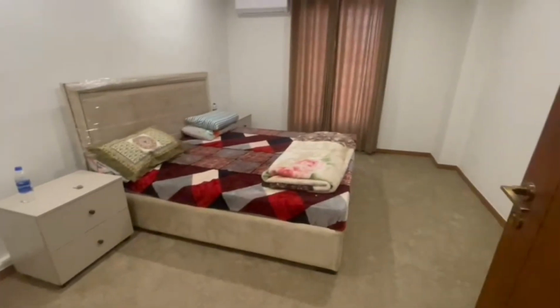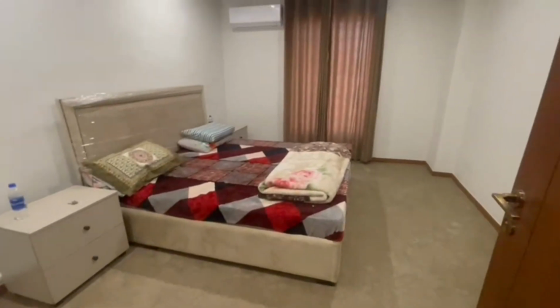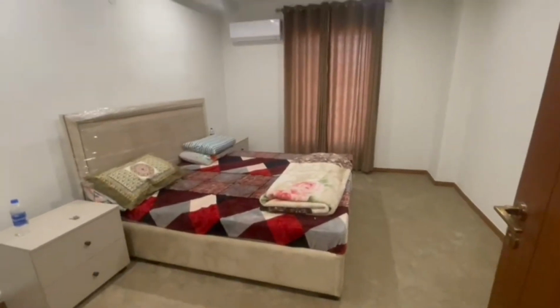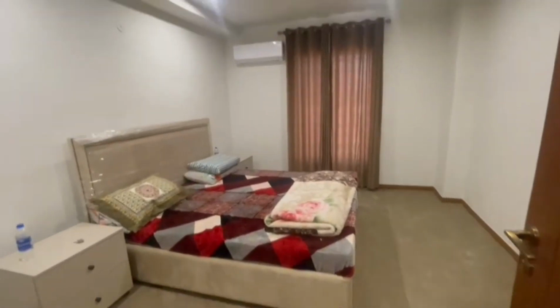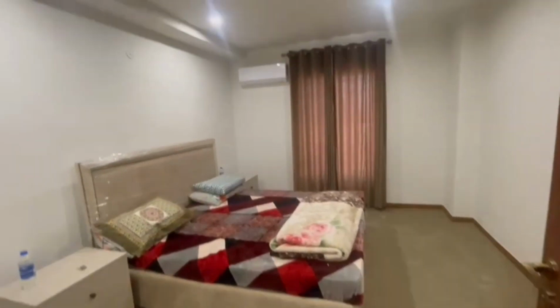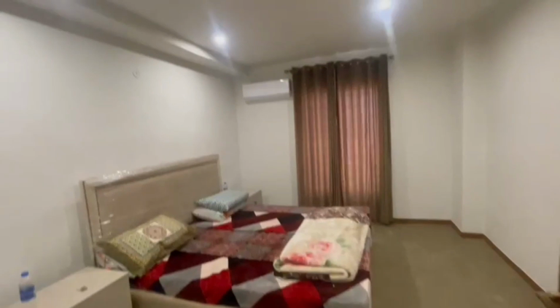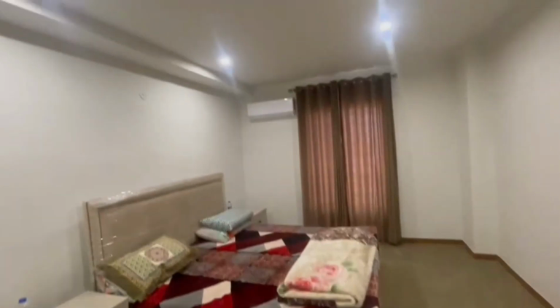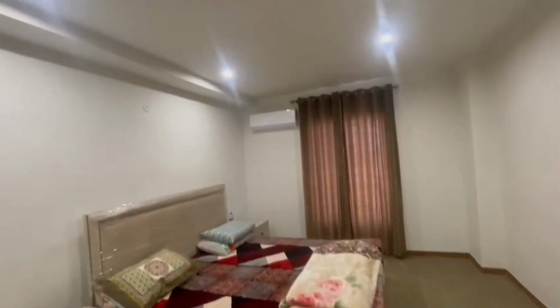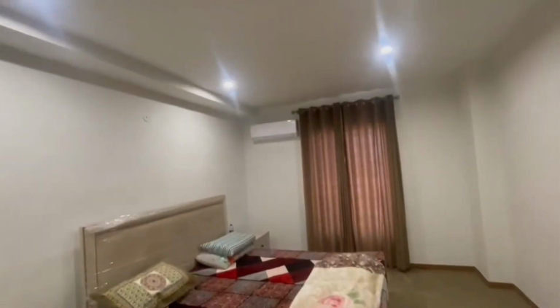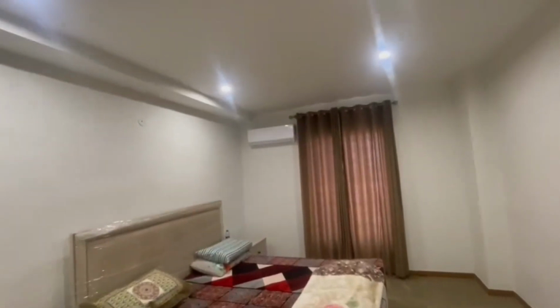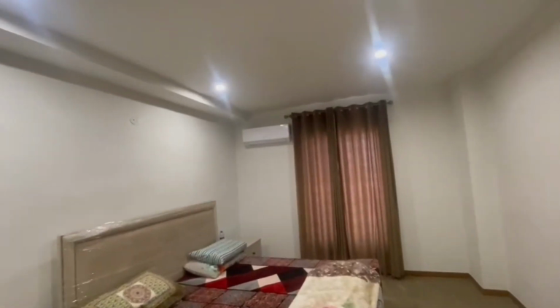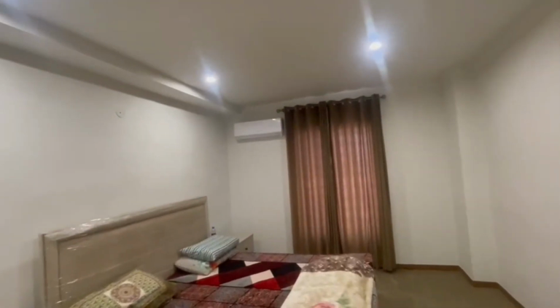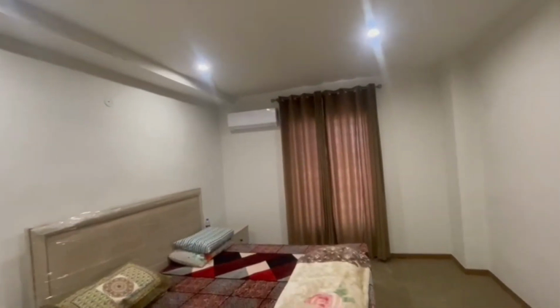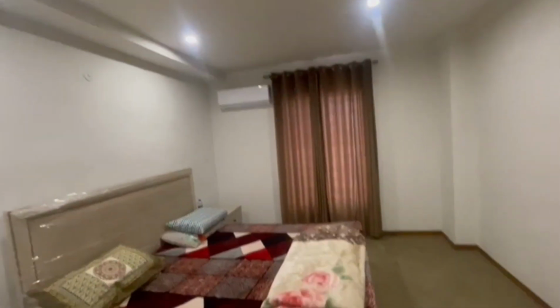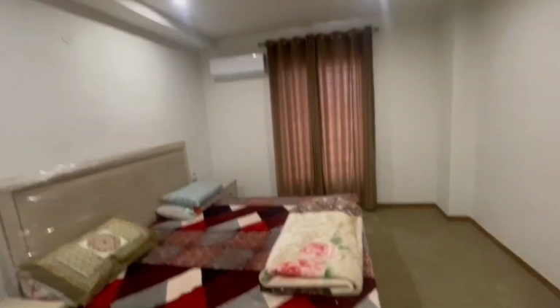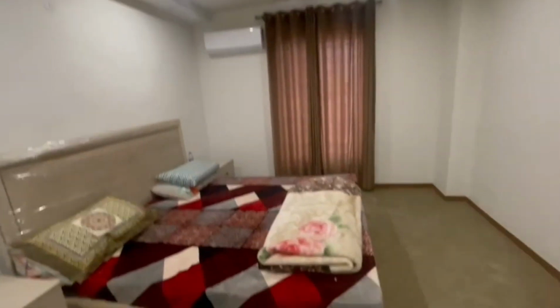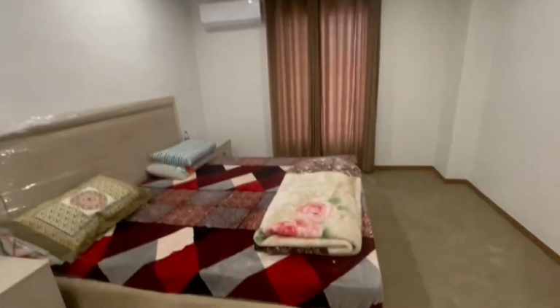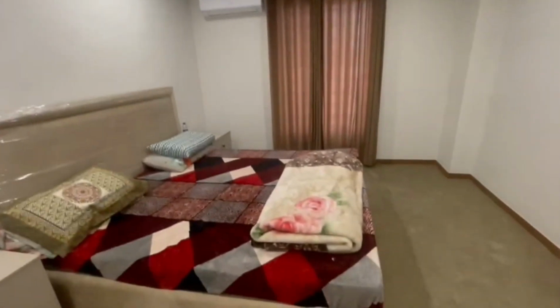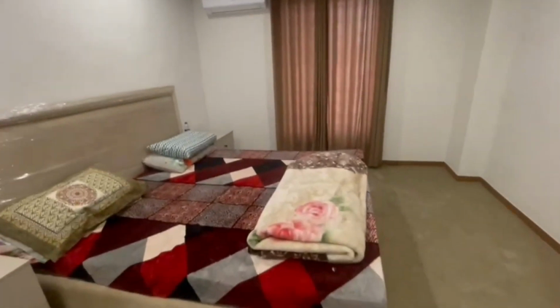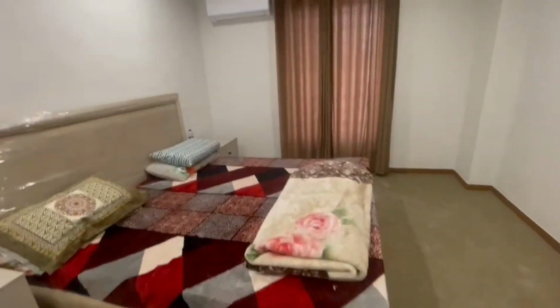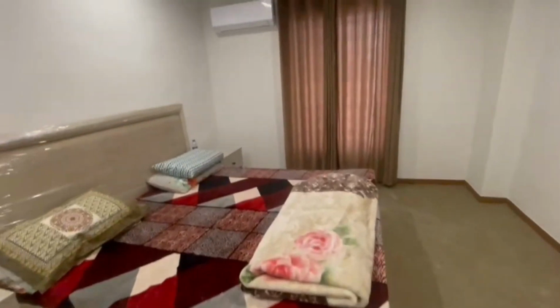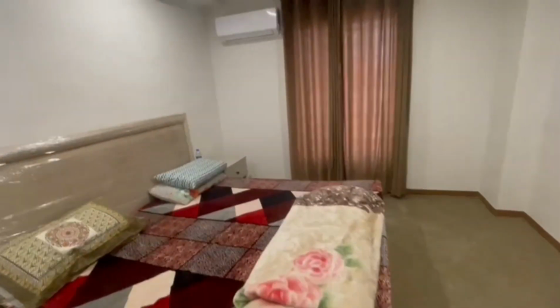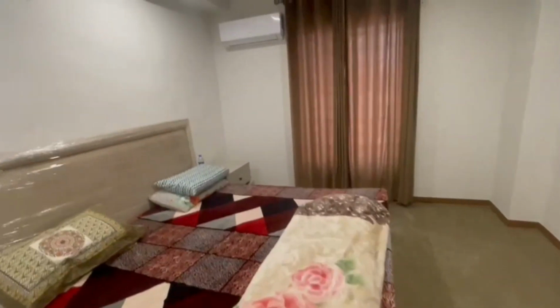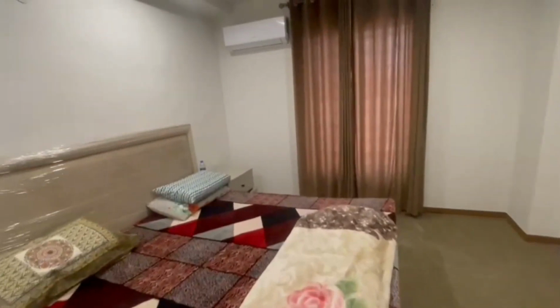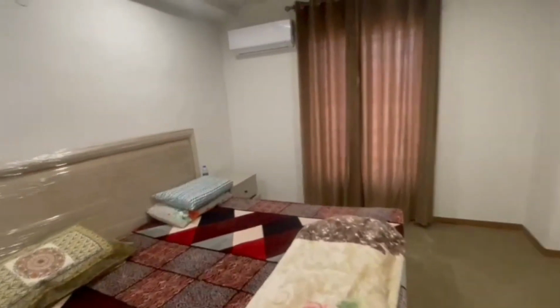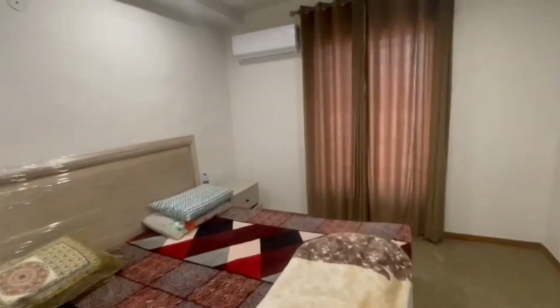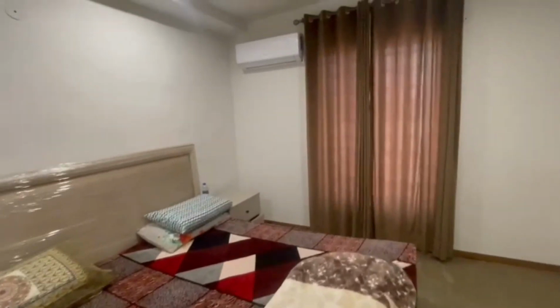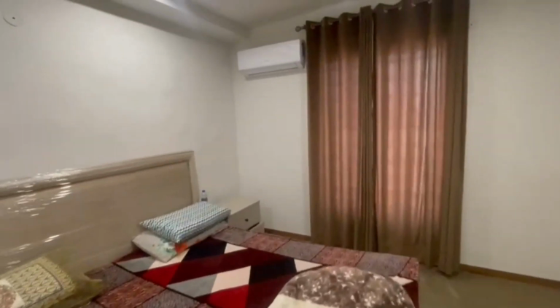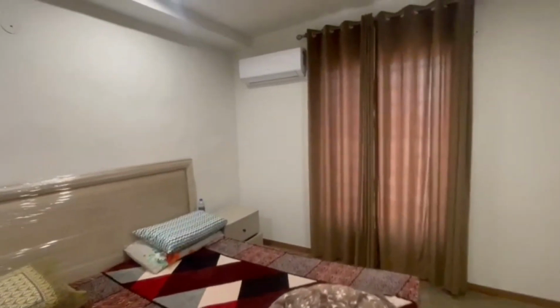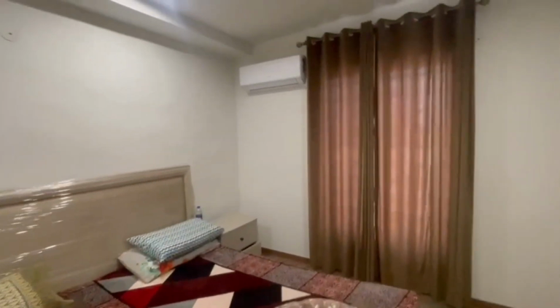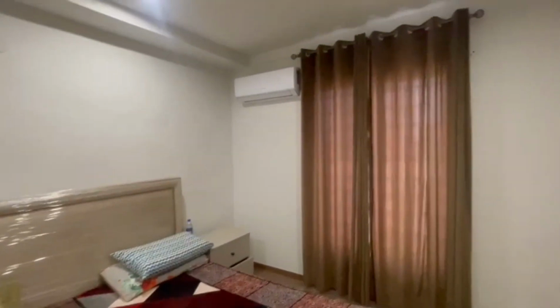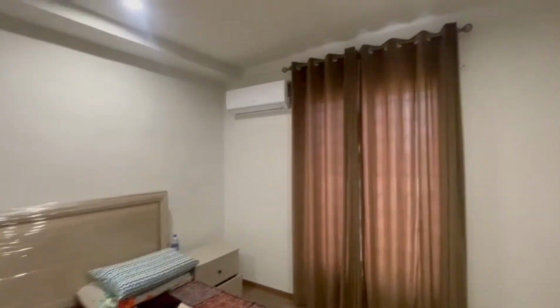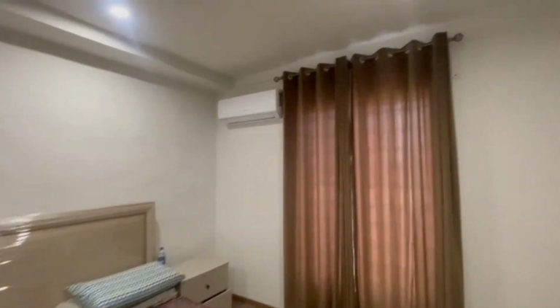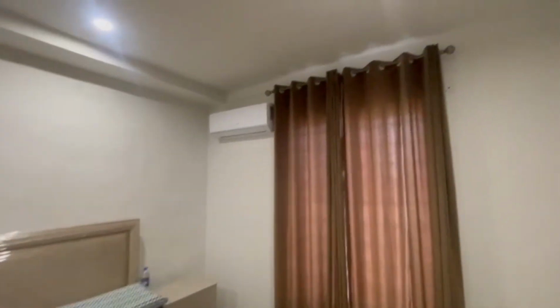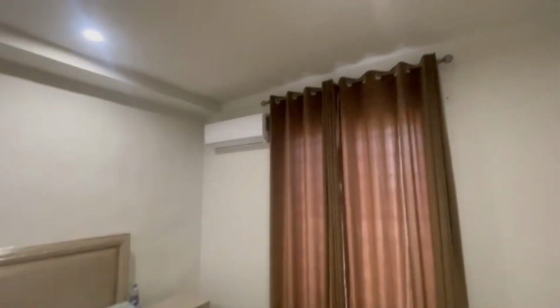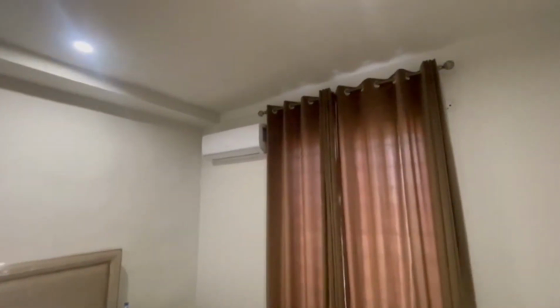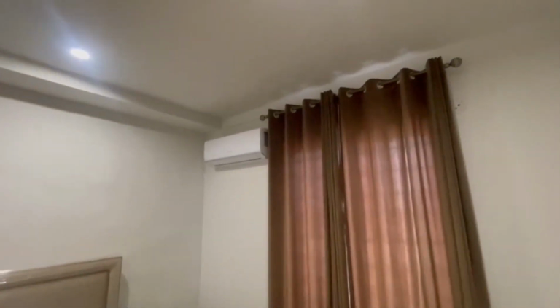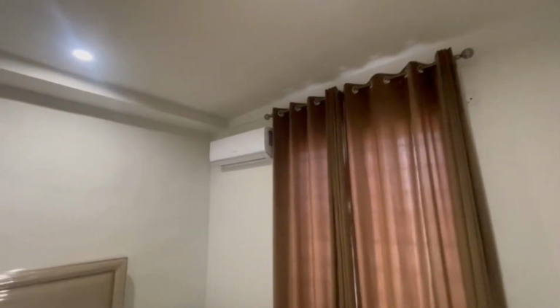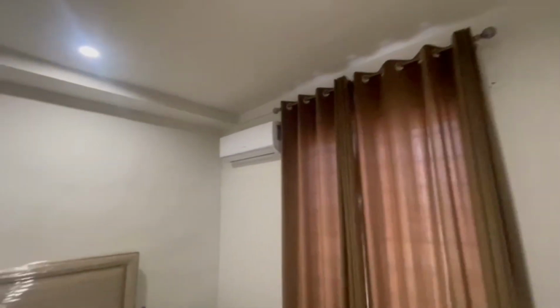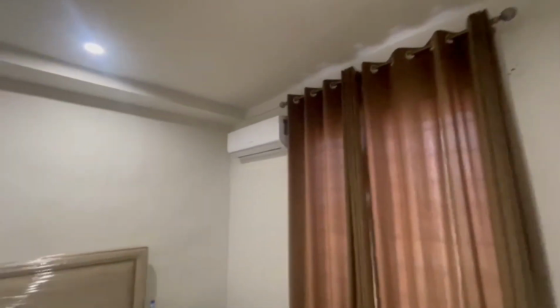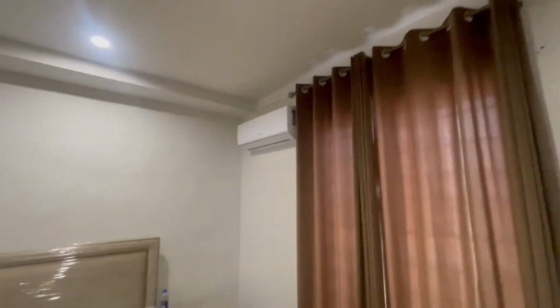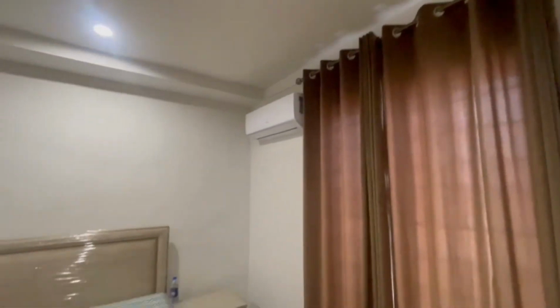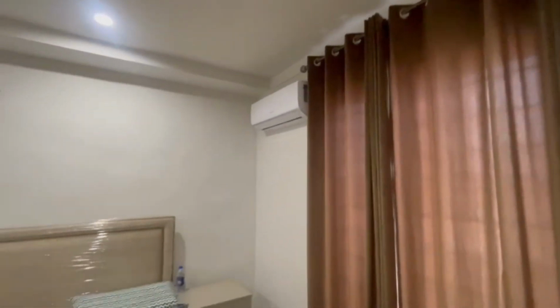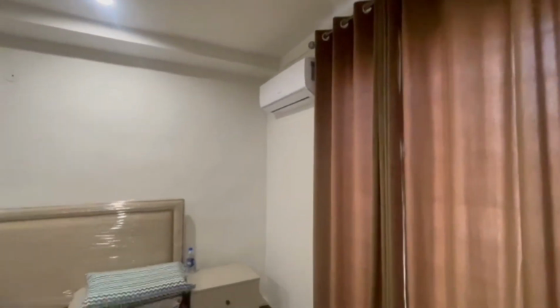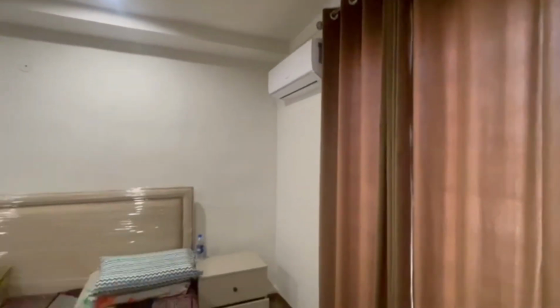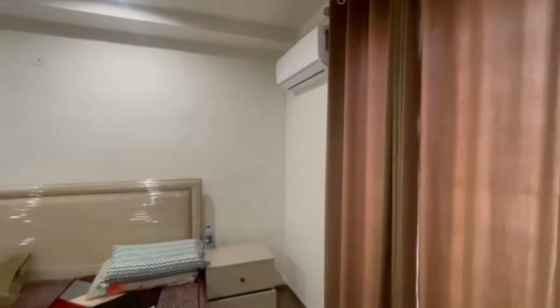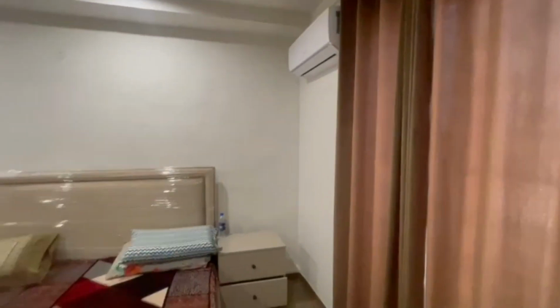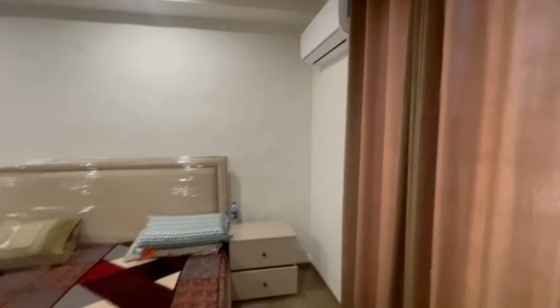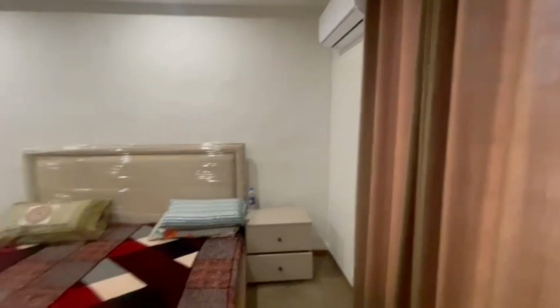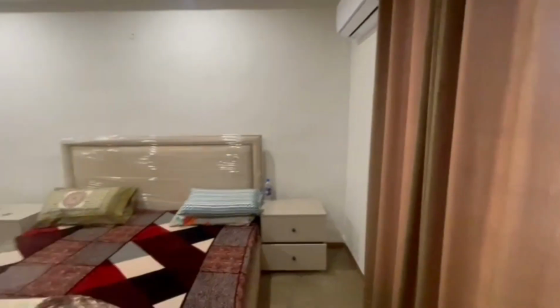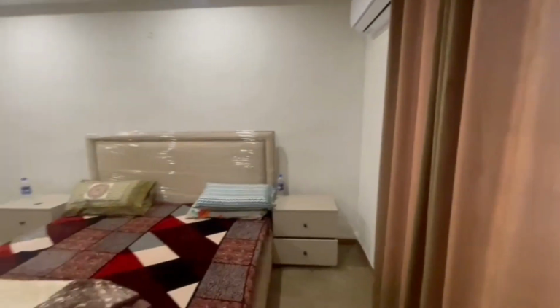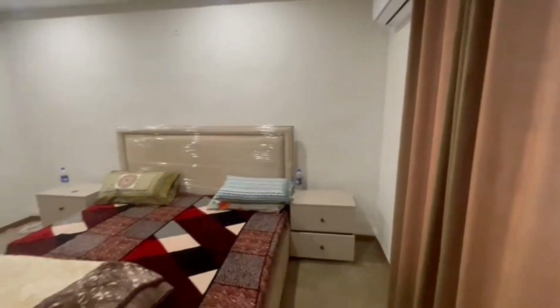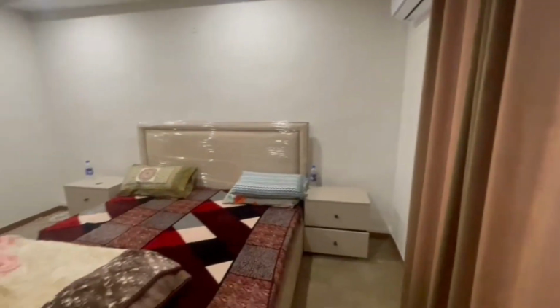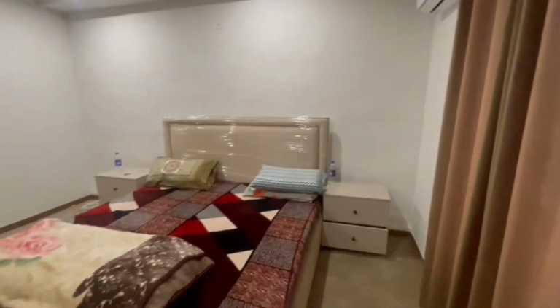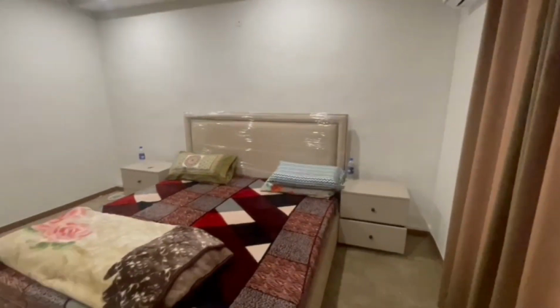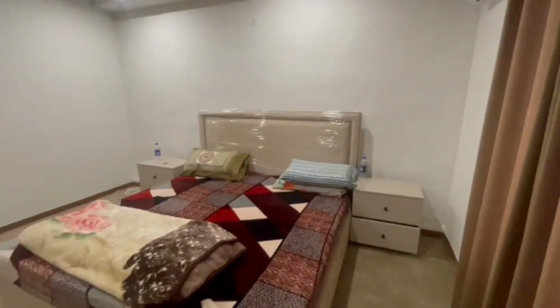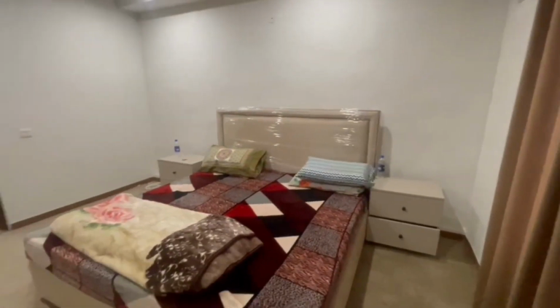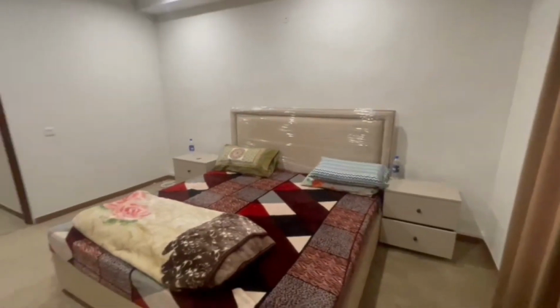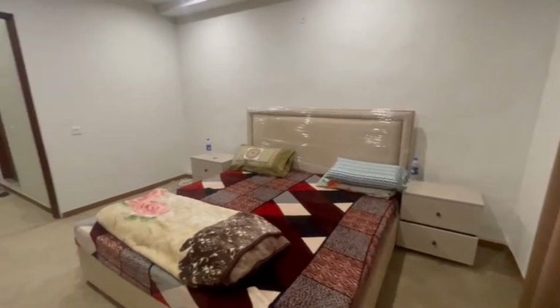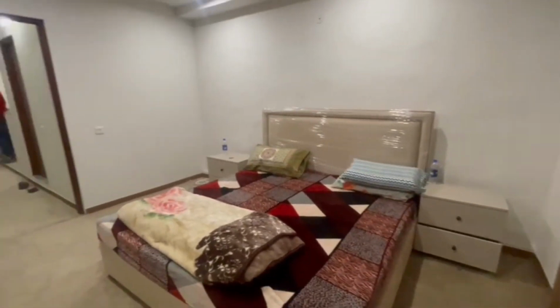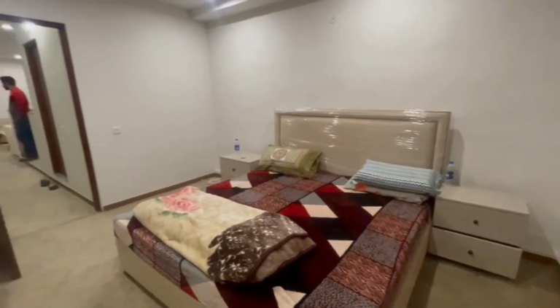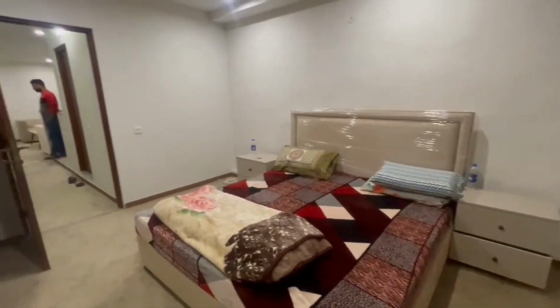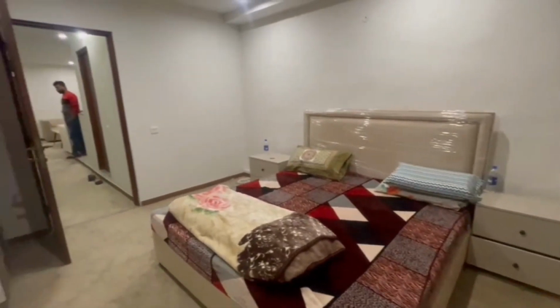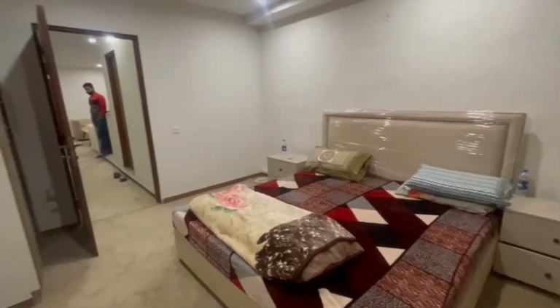If you want to book it in a limited time, that is also an opportunity — it is available. This is the overview. It is a beautiful bedroom.